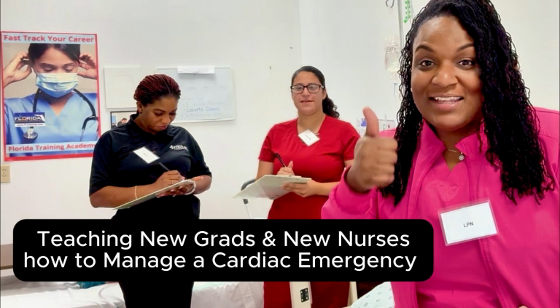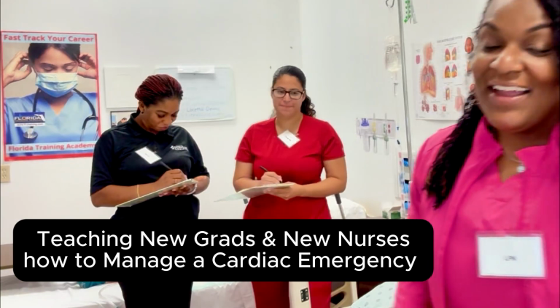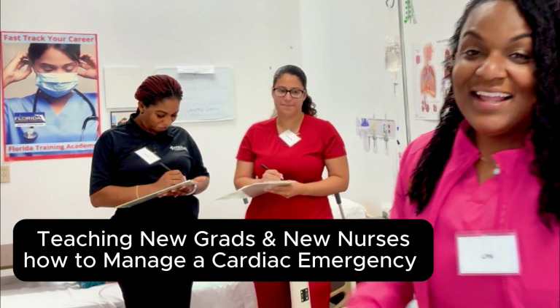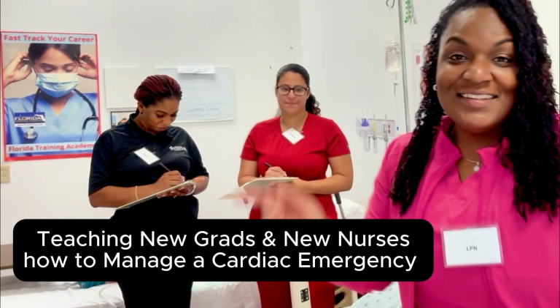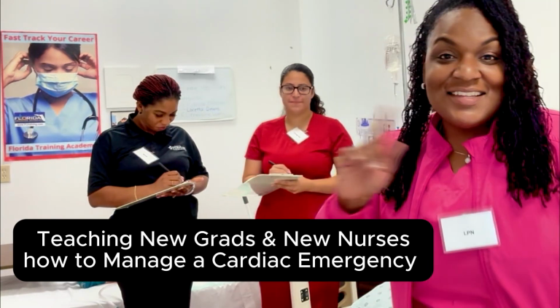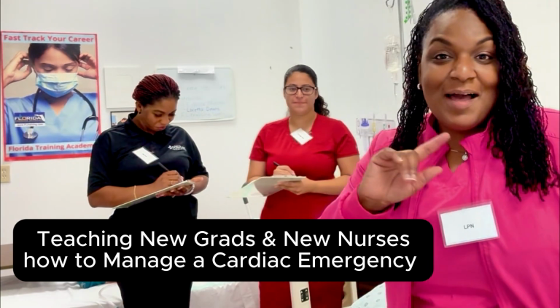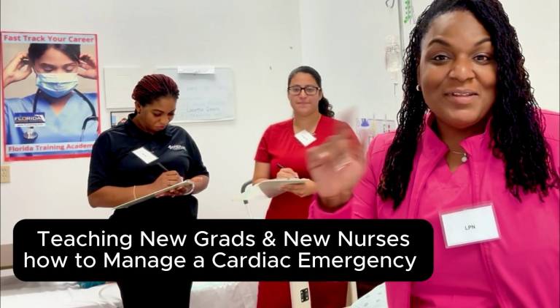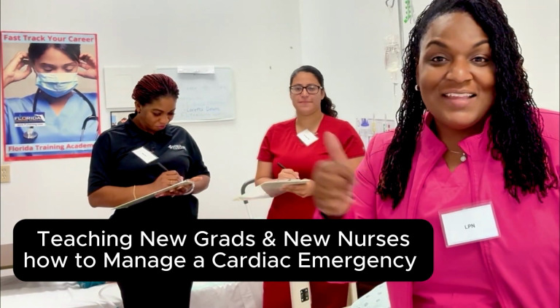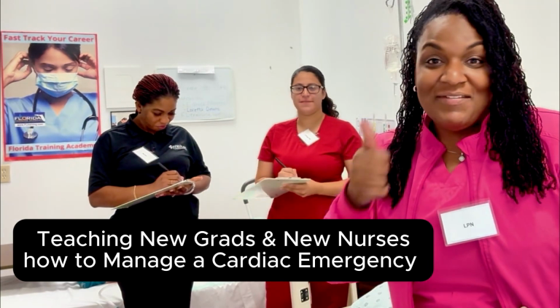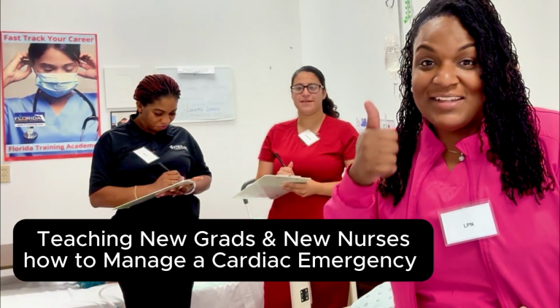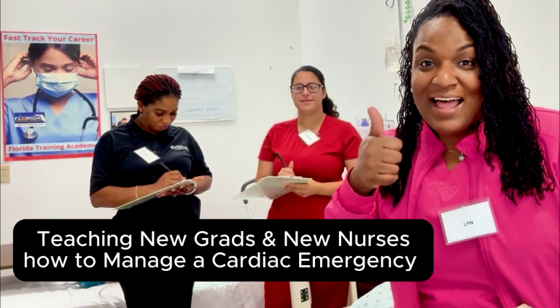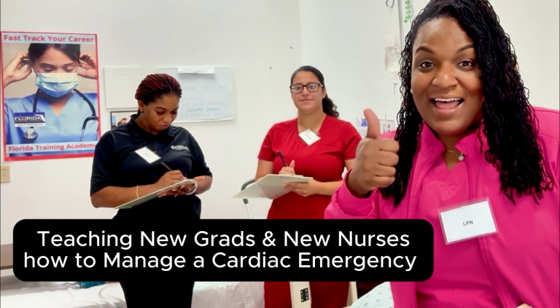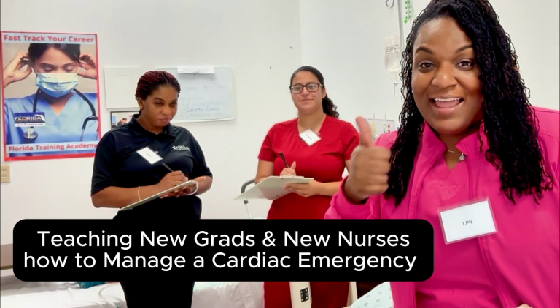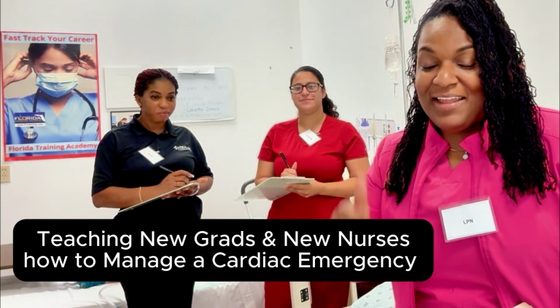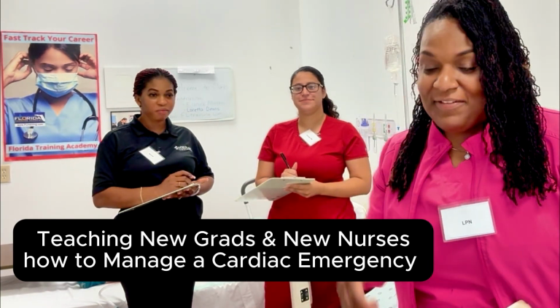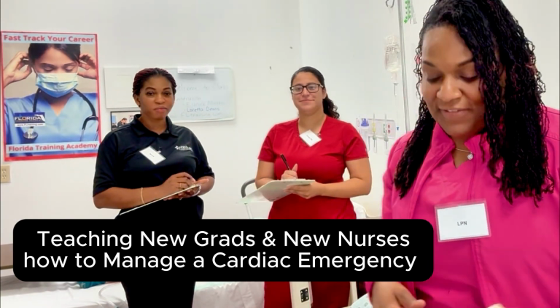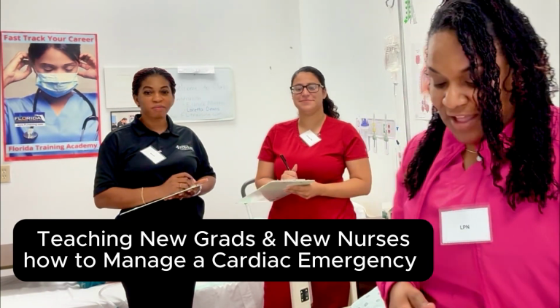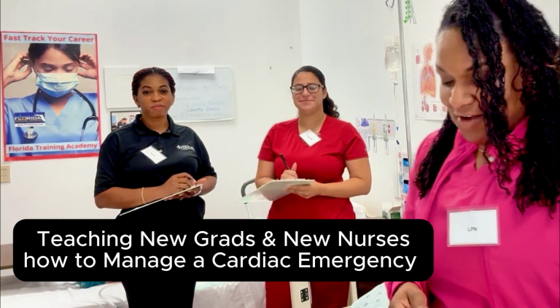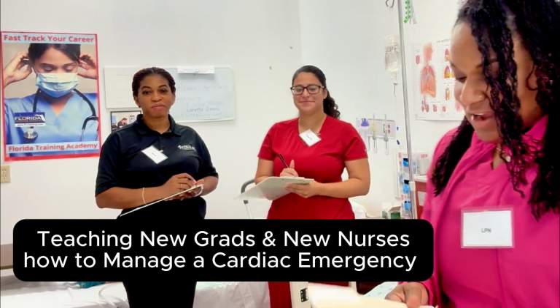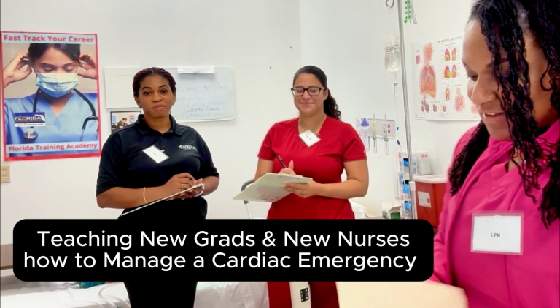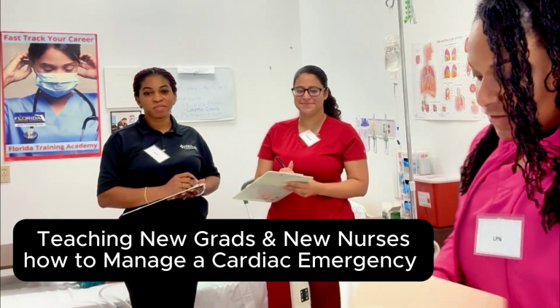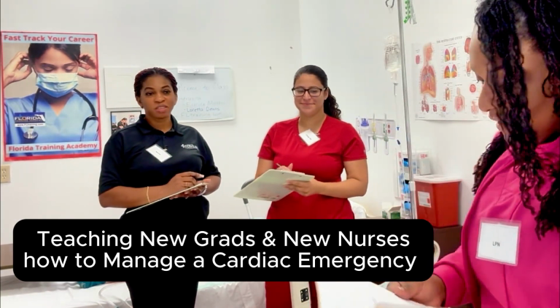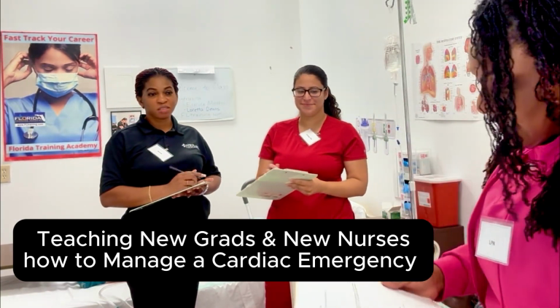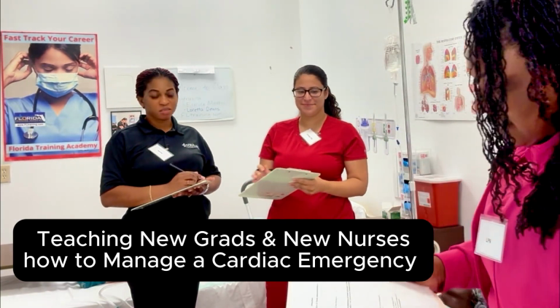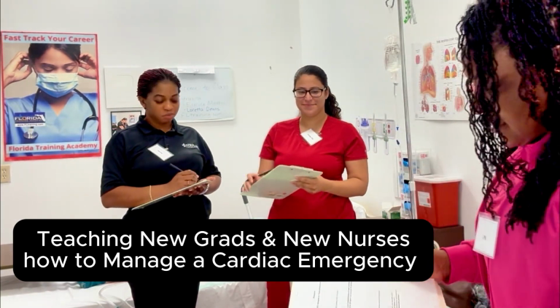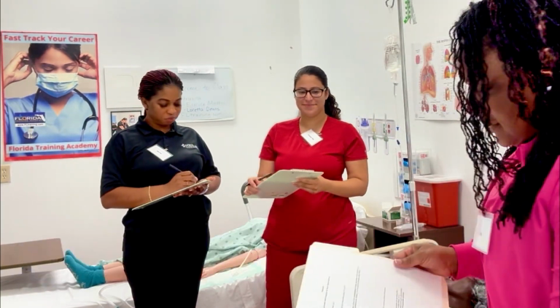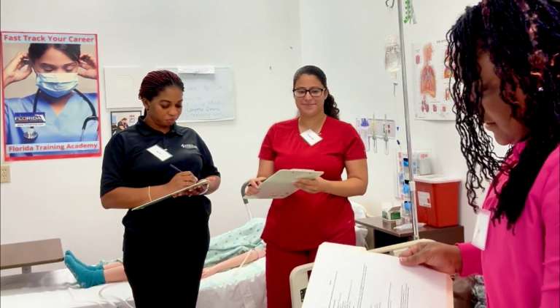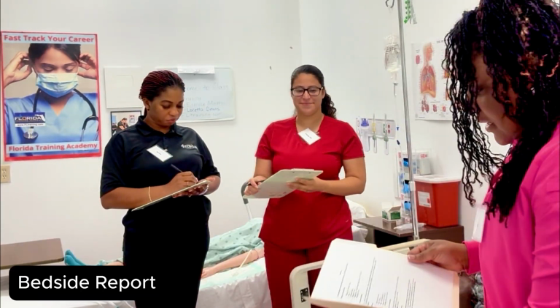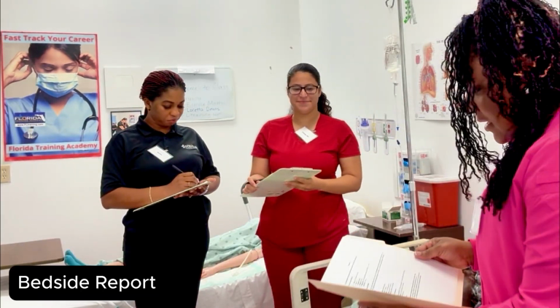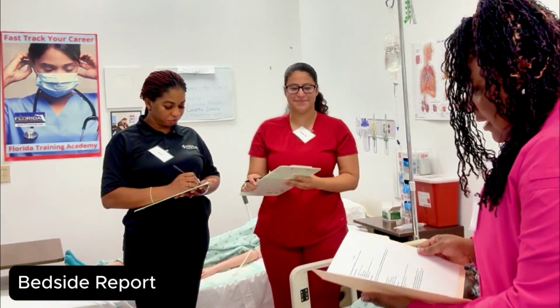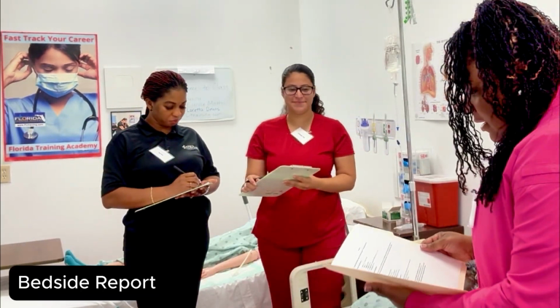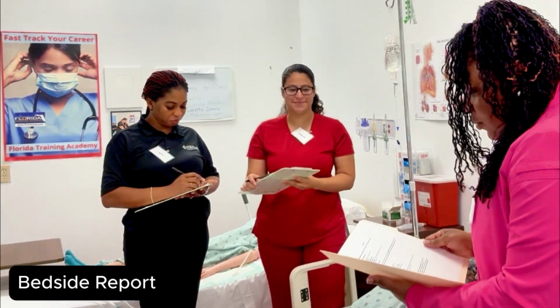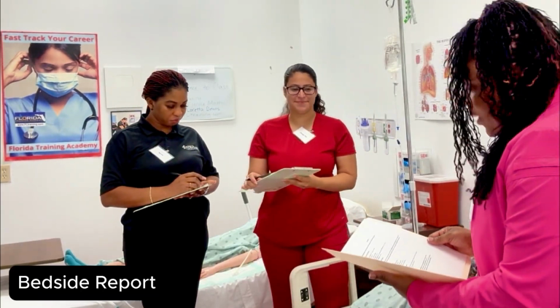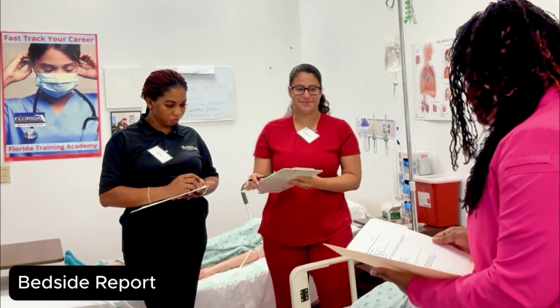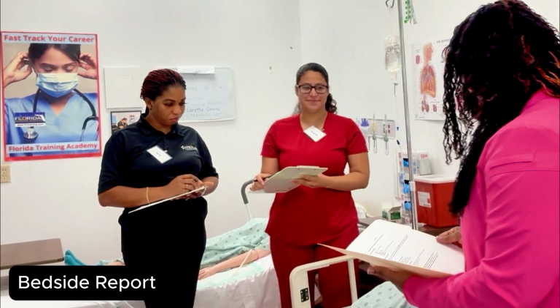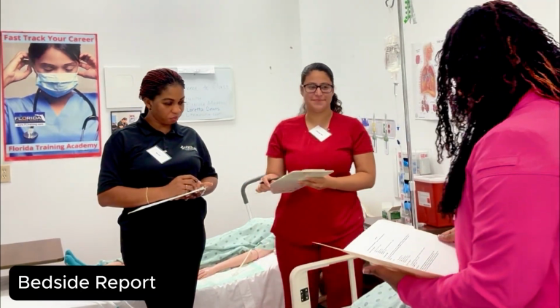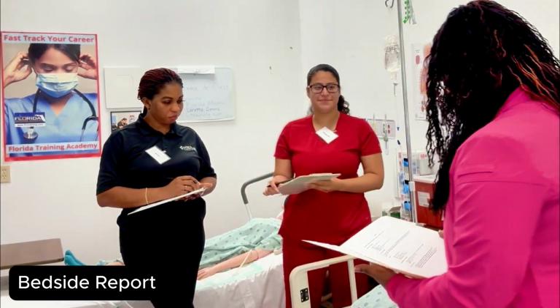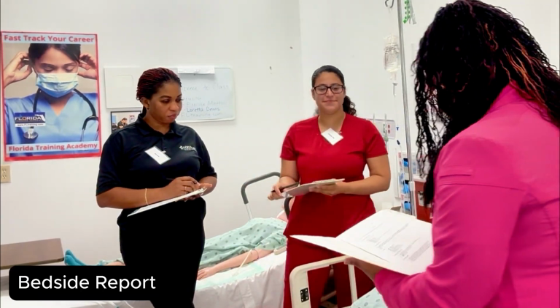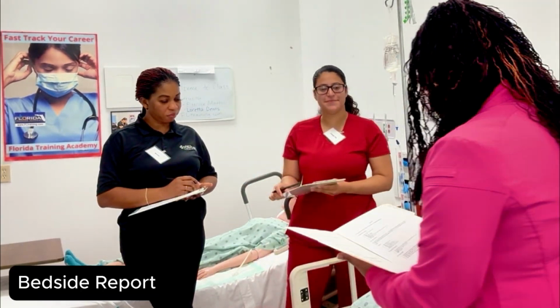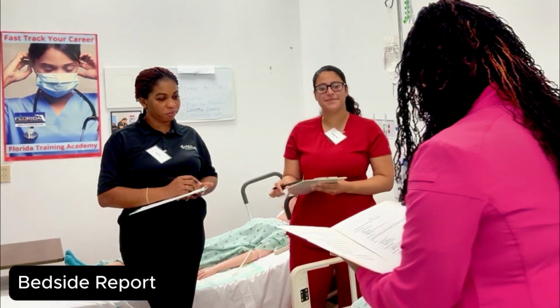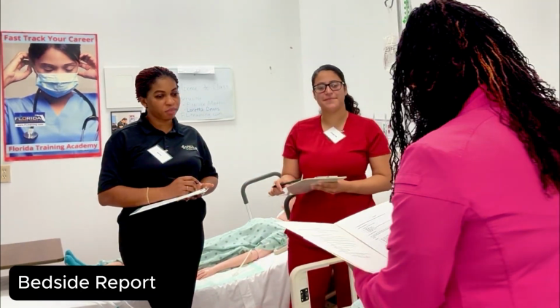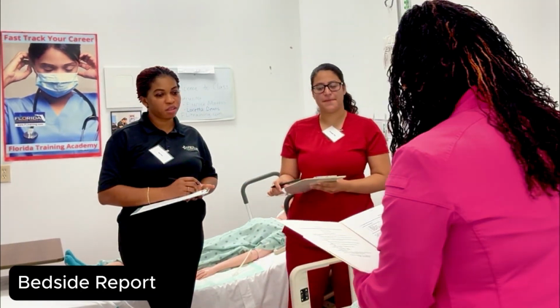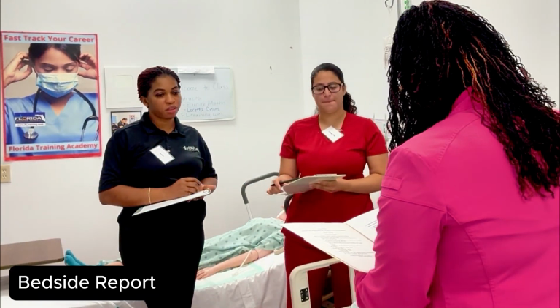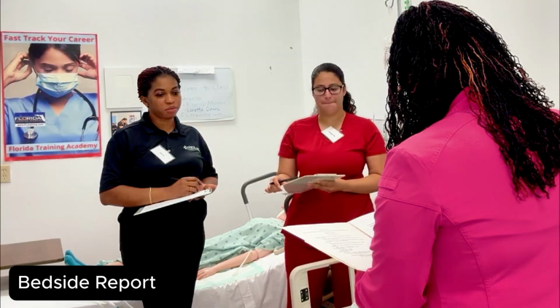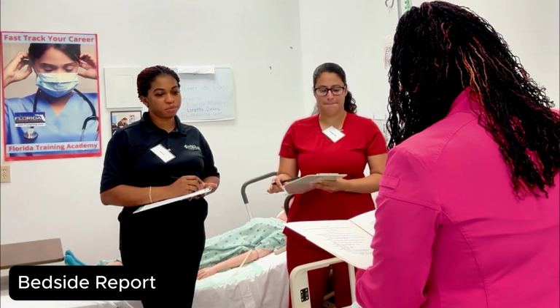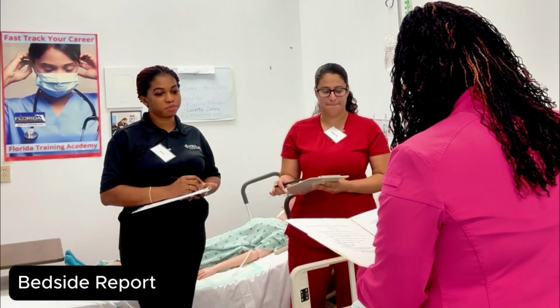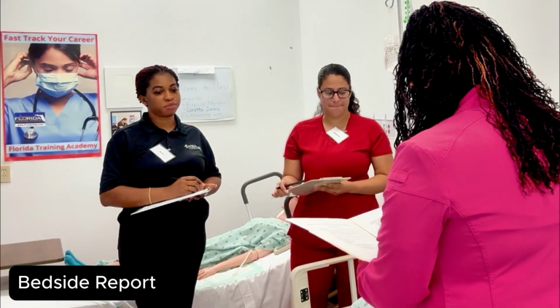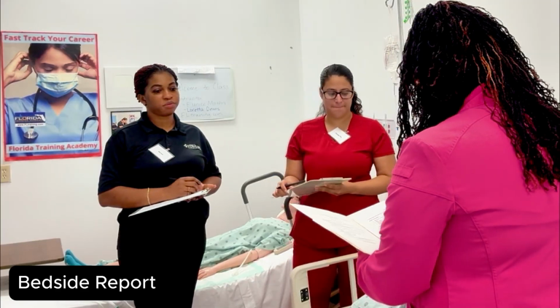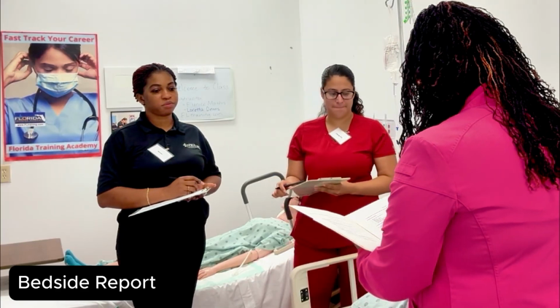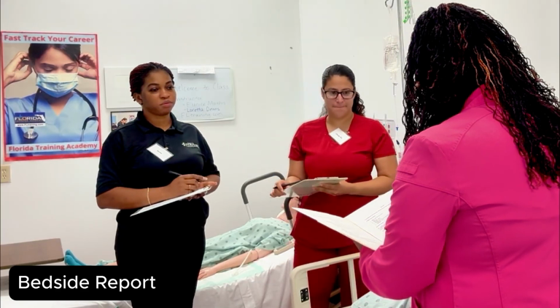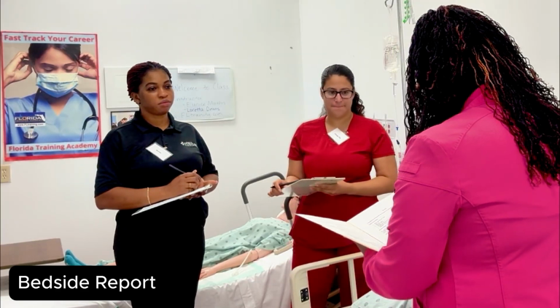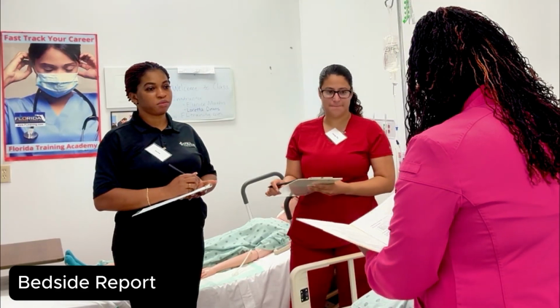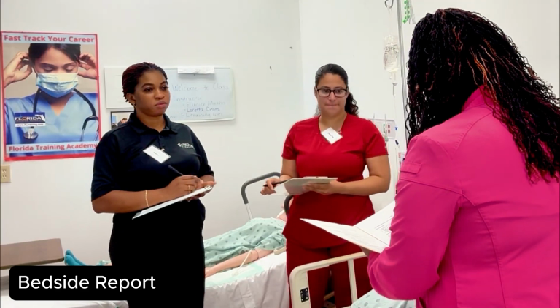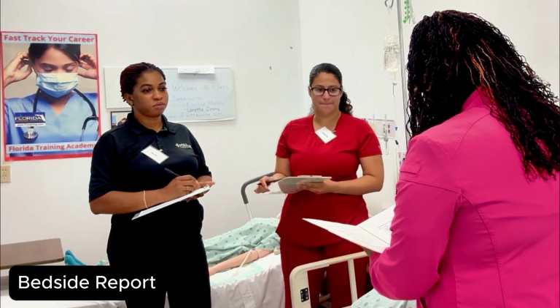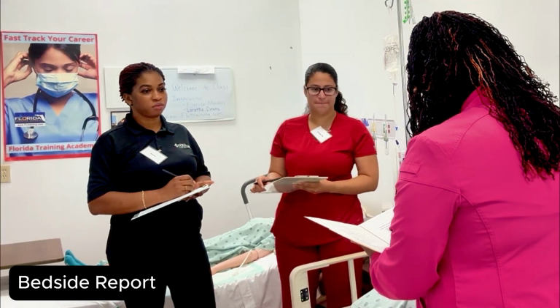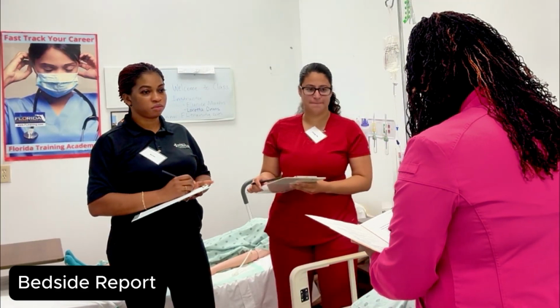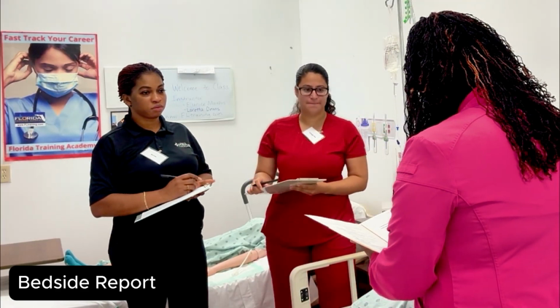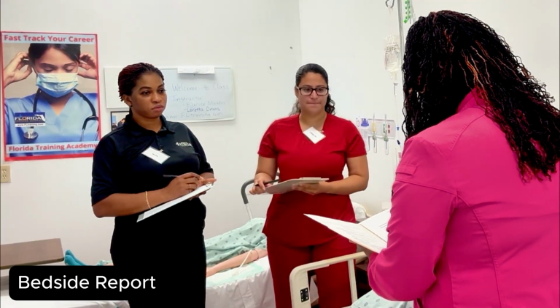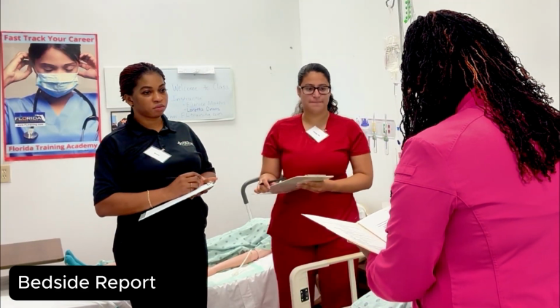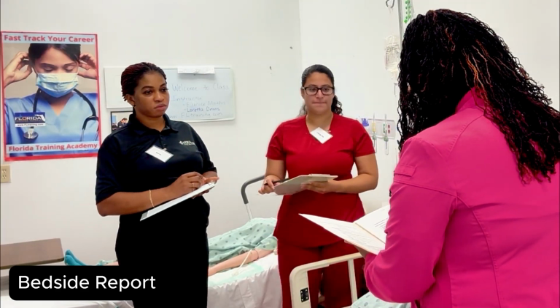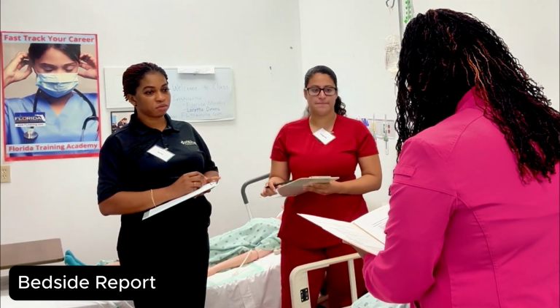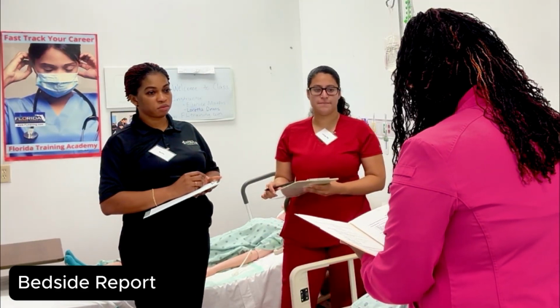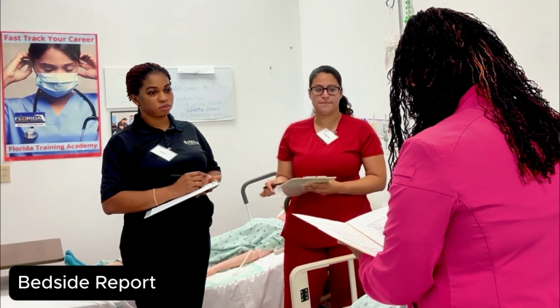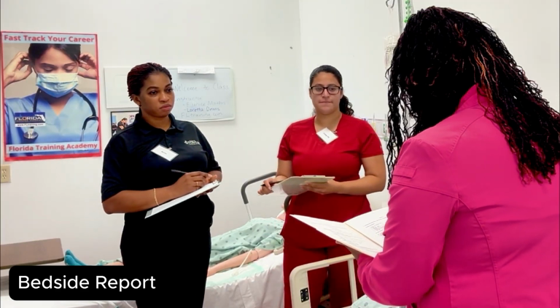All right, it's time to save a life. All right, so ladies, welcome. Our NCLEX prep and nursing clinical review course.